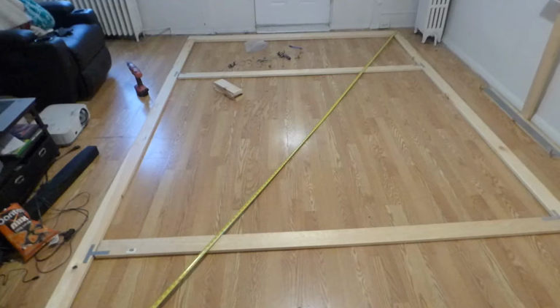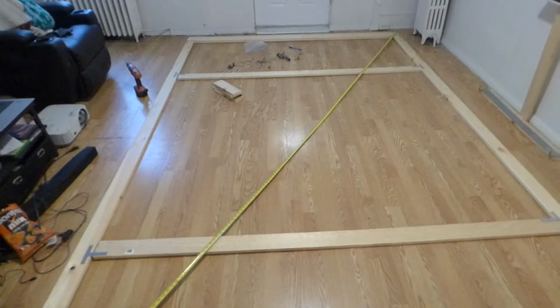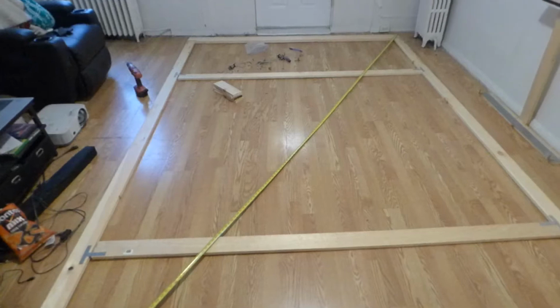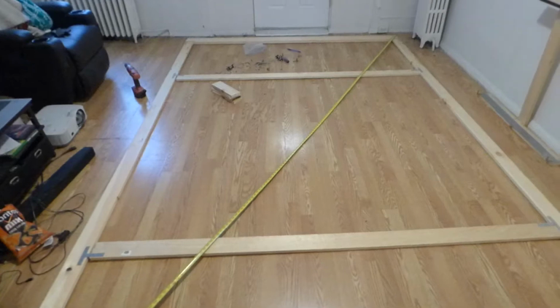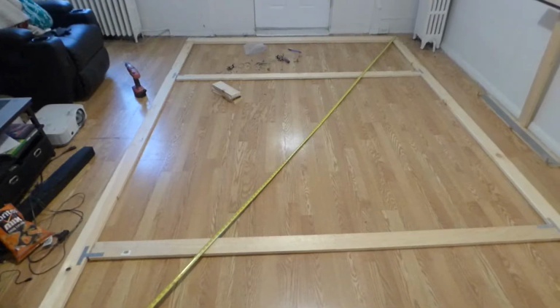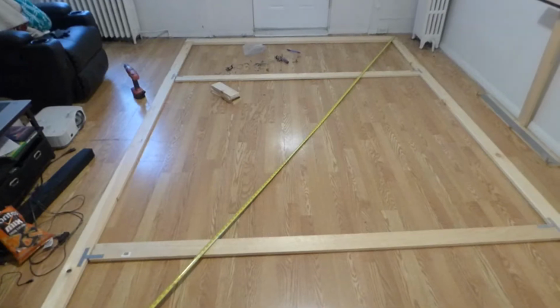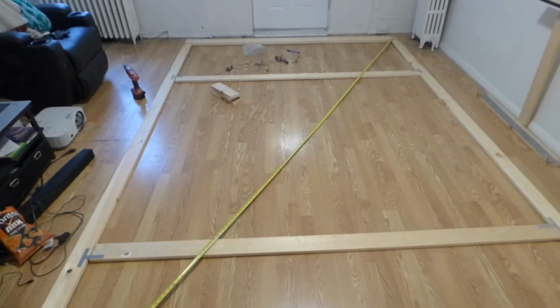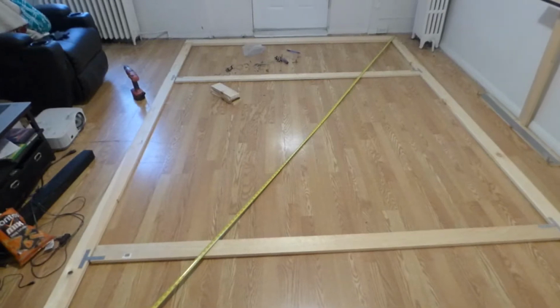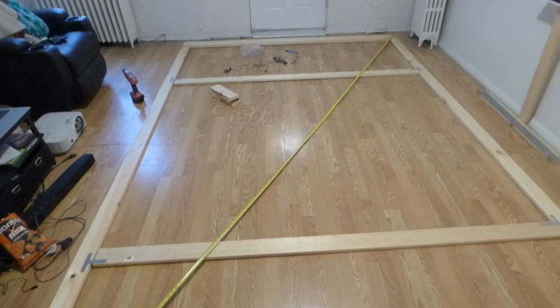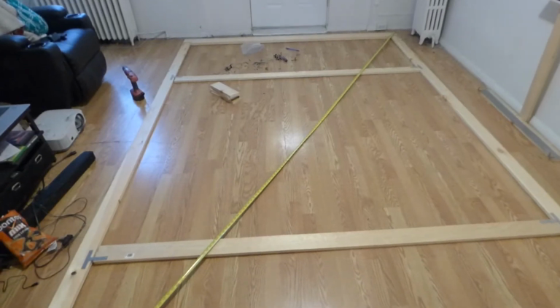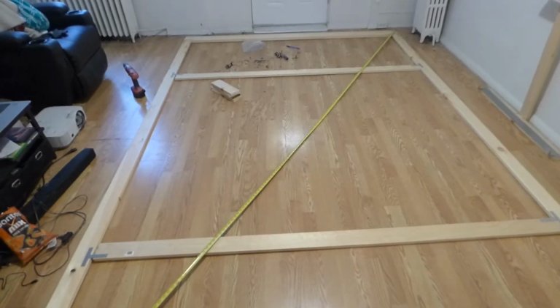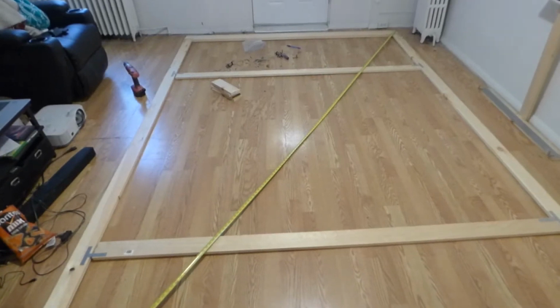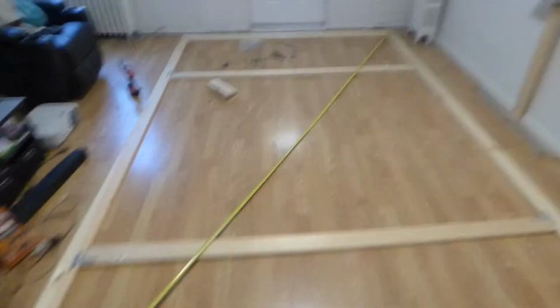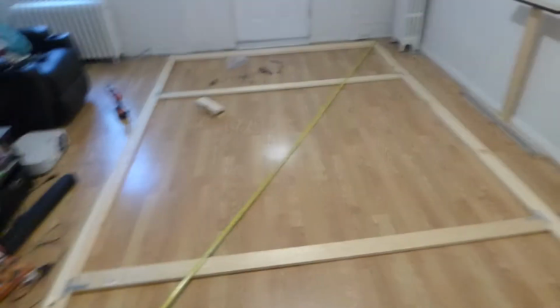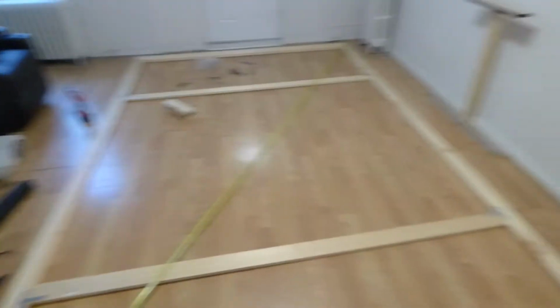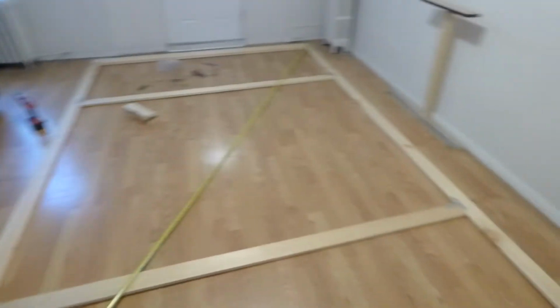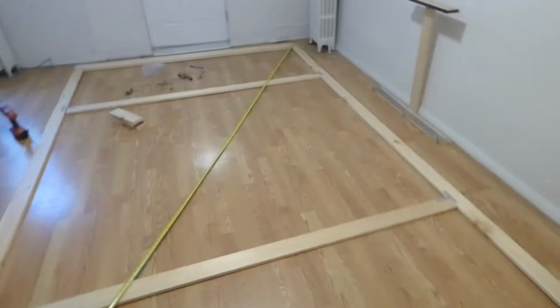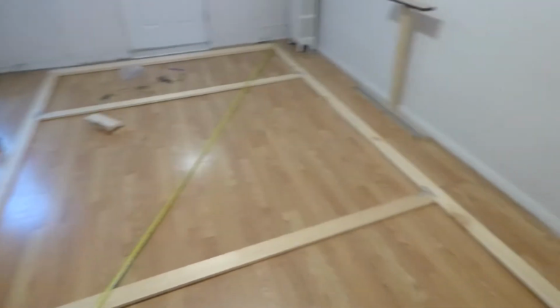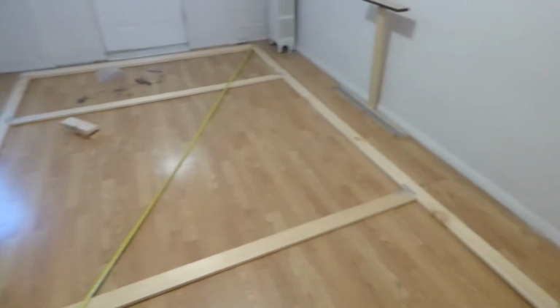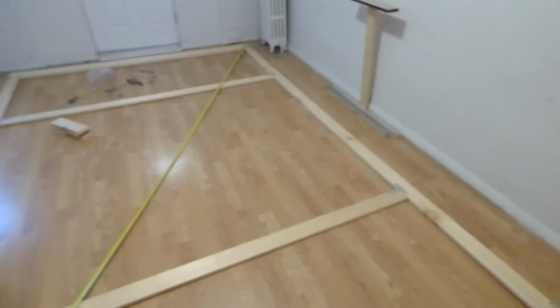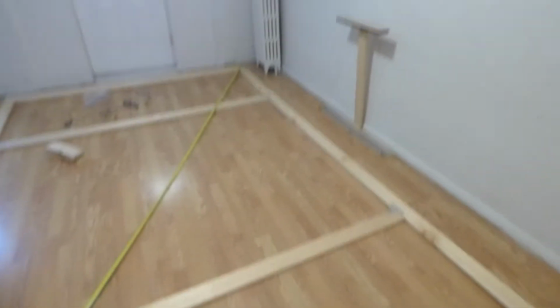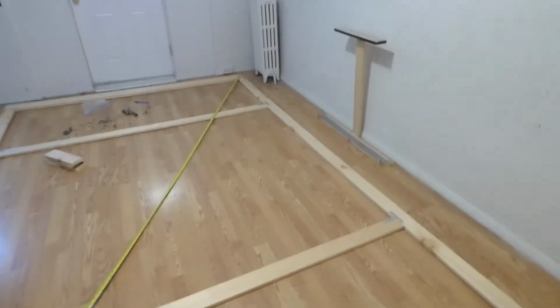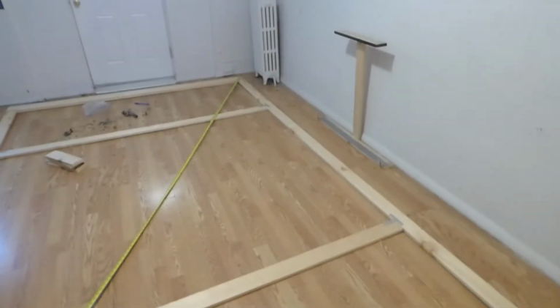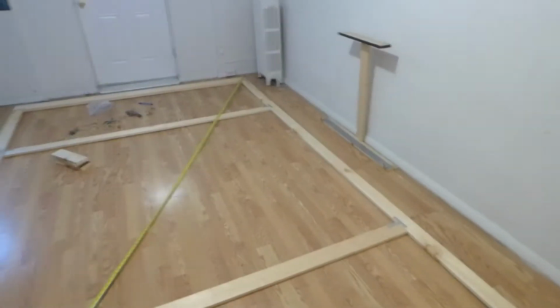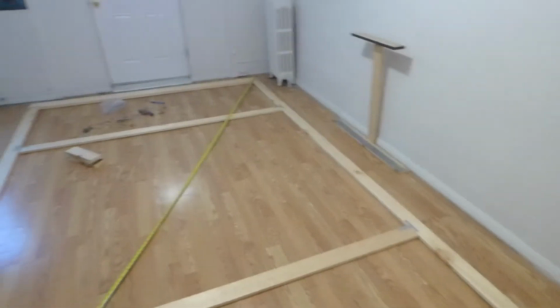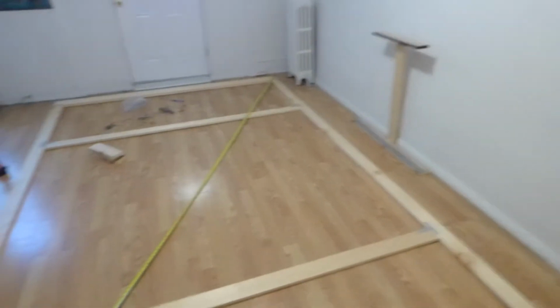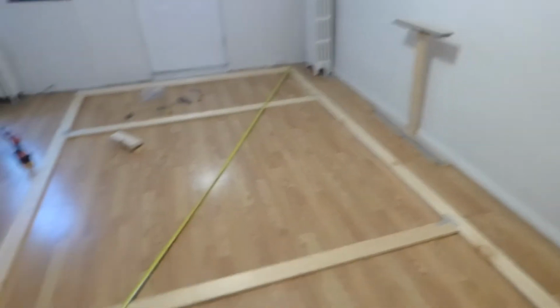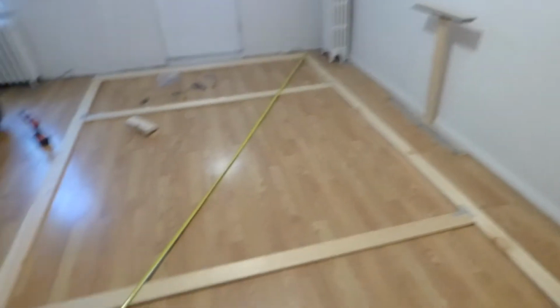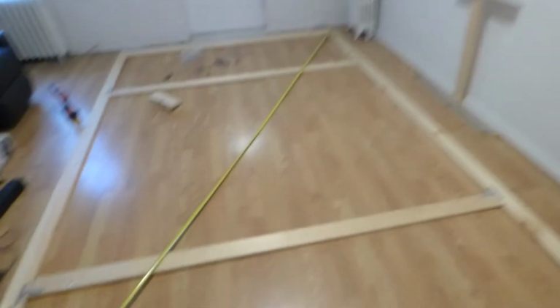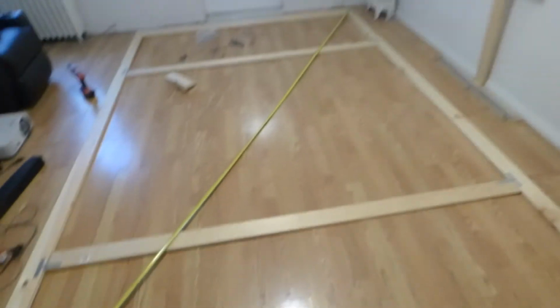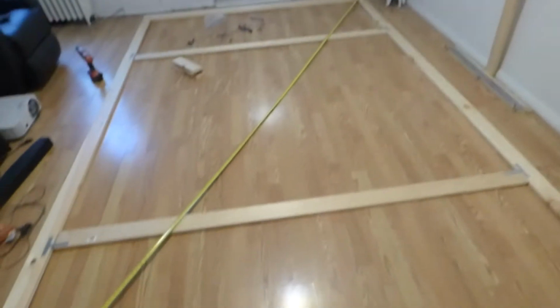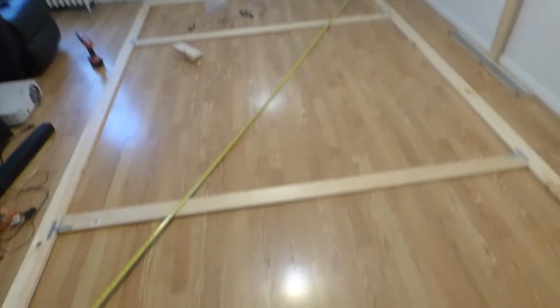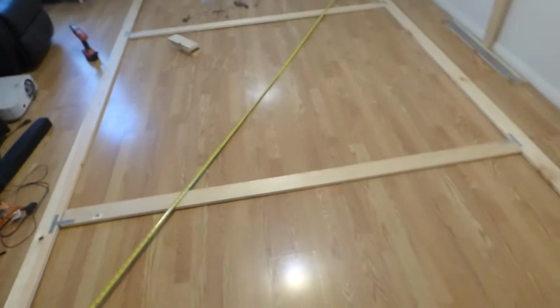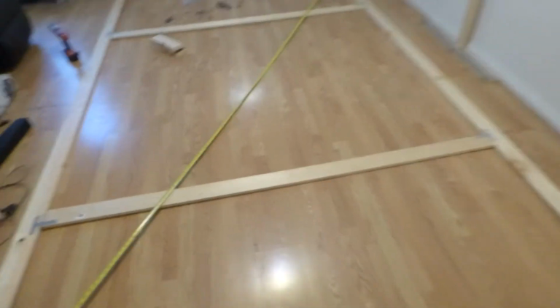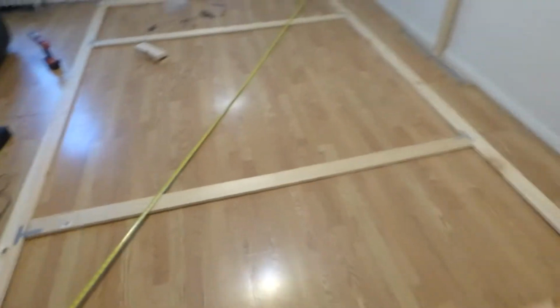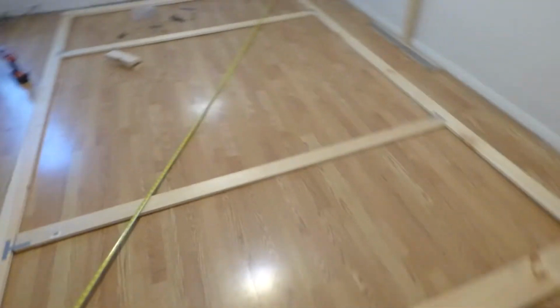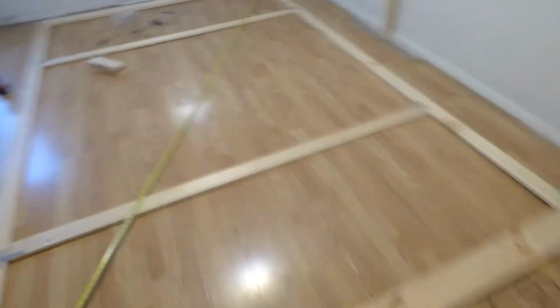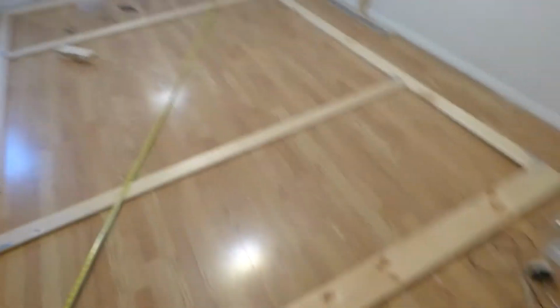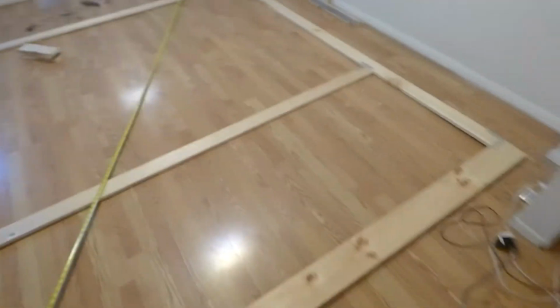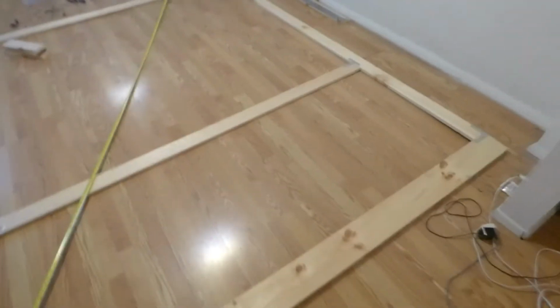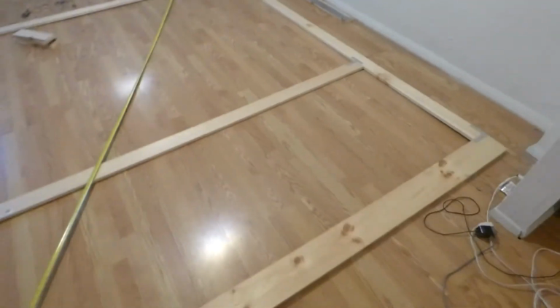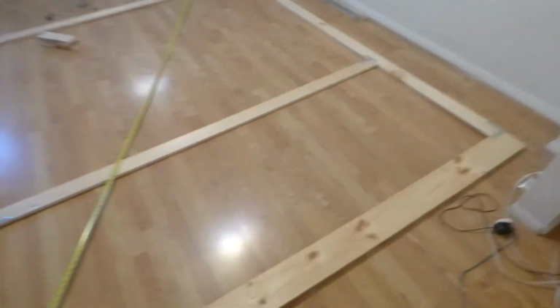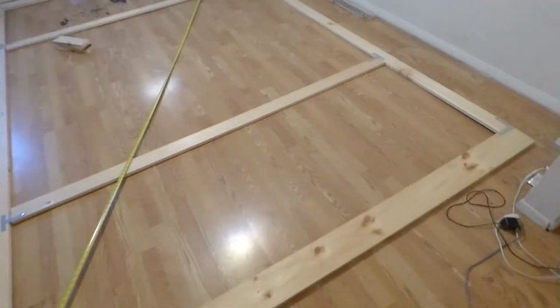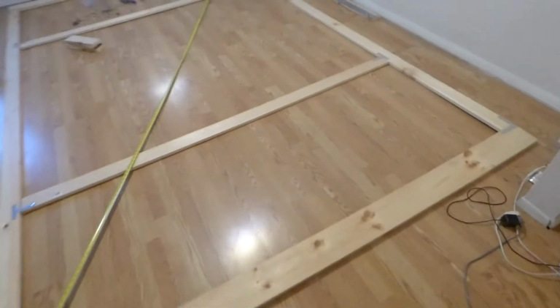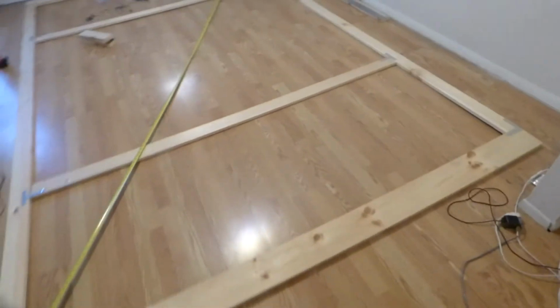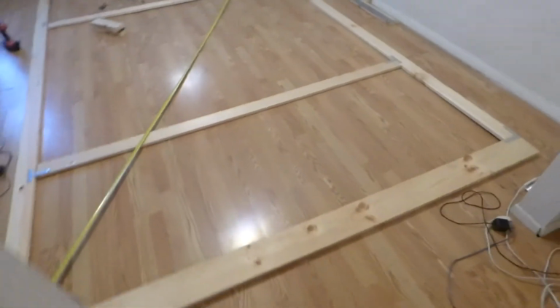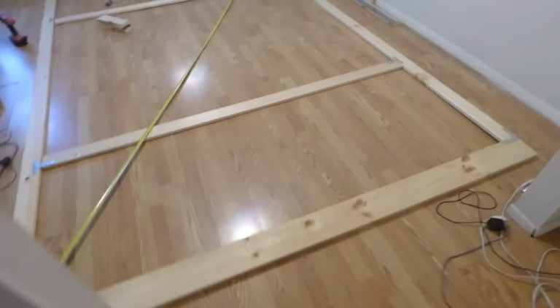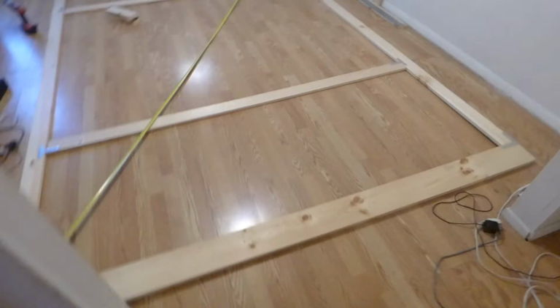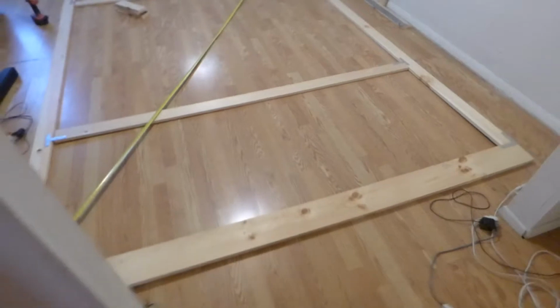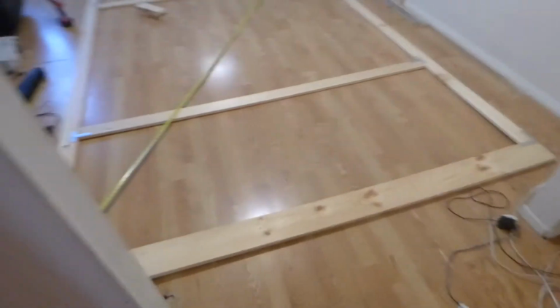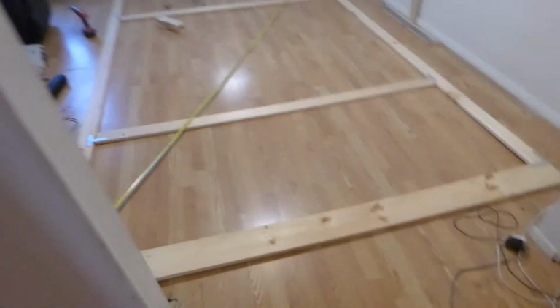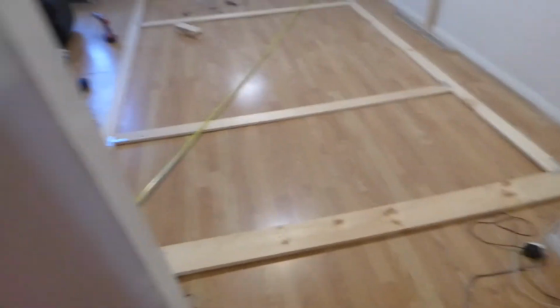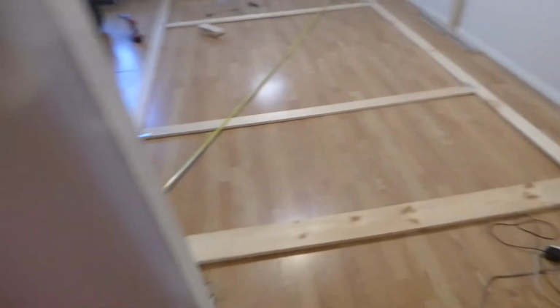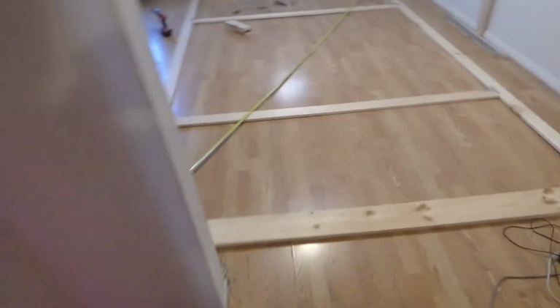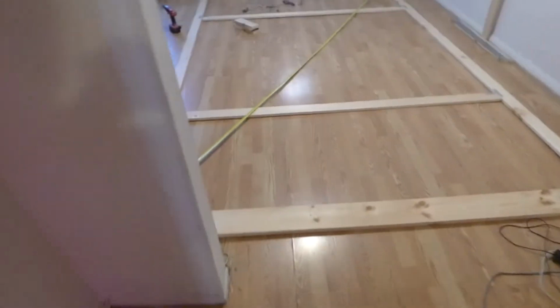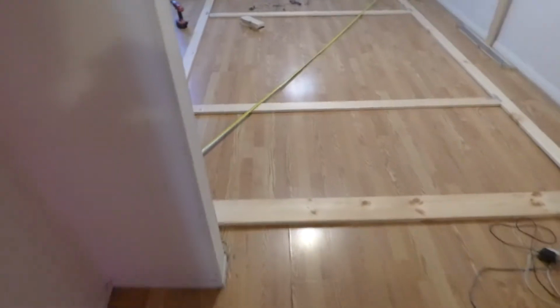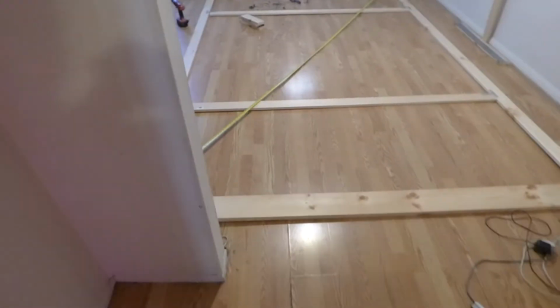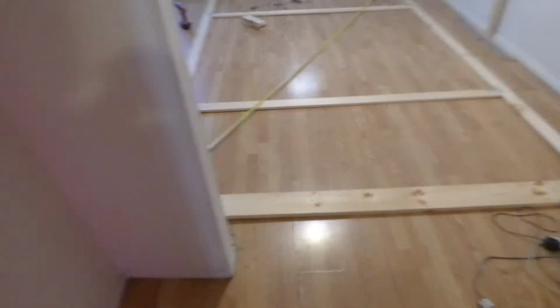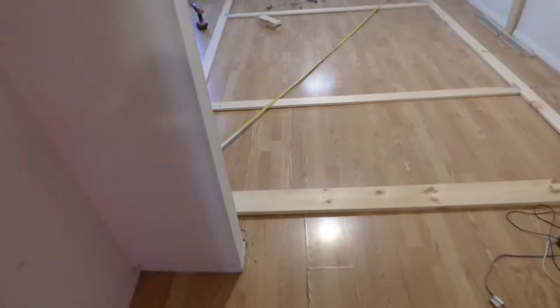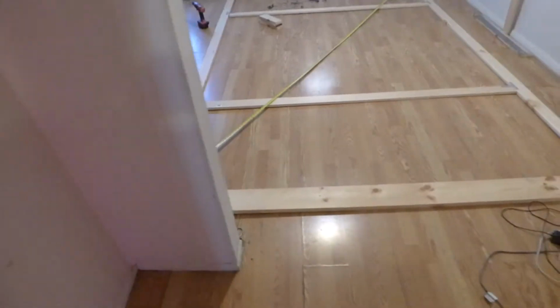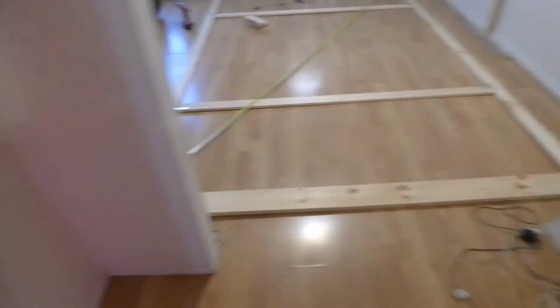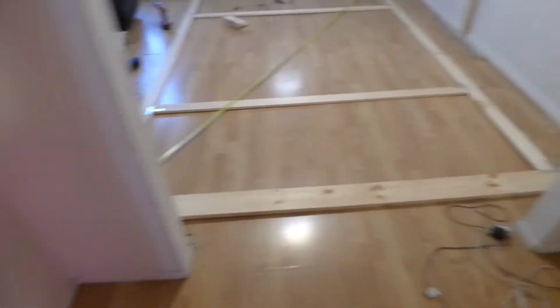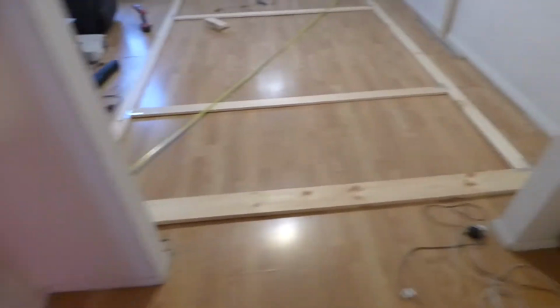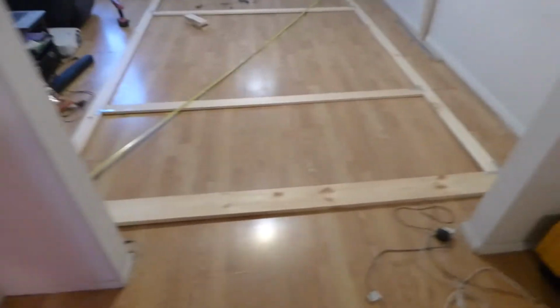Hey guys, how you doing out there? First of all, my name is Kenneth Byrd. I am the creator of Crystal H Technology Projection Screens and Smart Technology Gain.